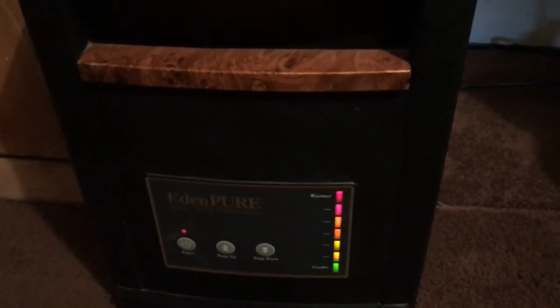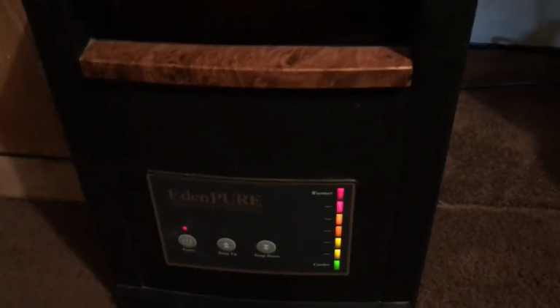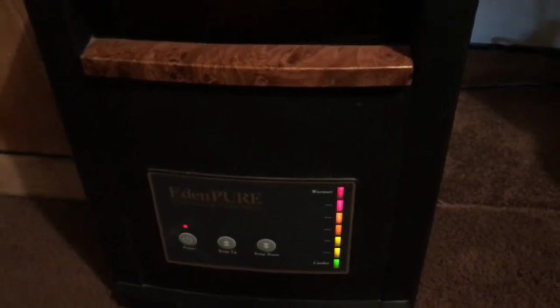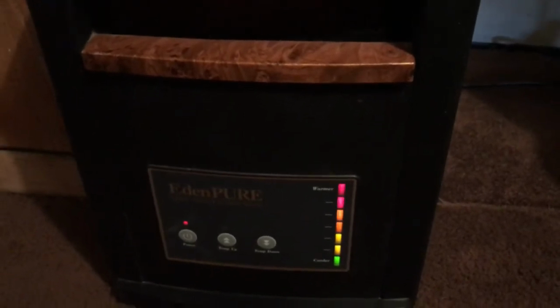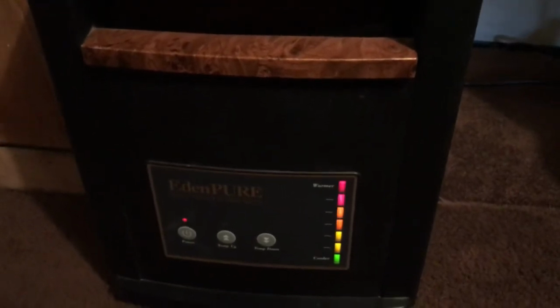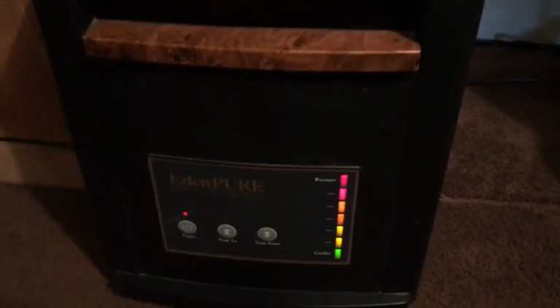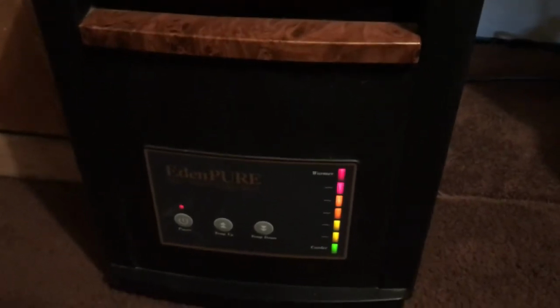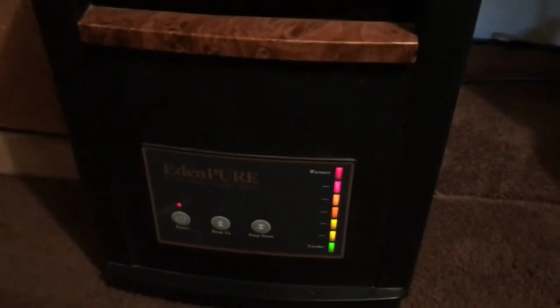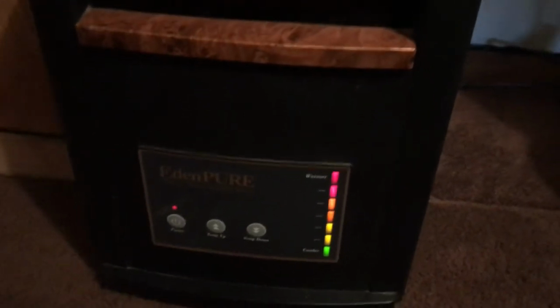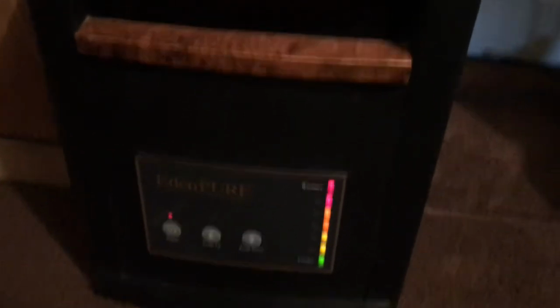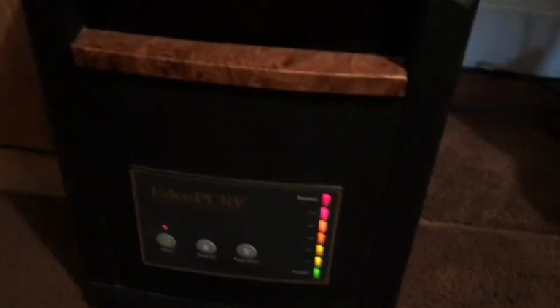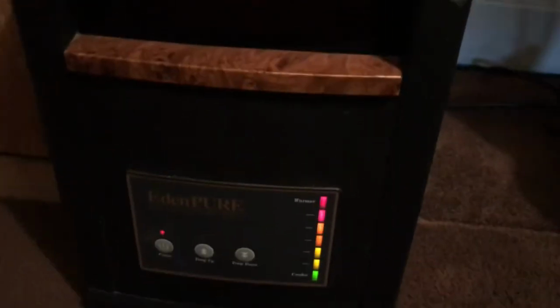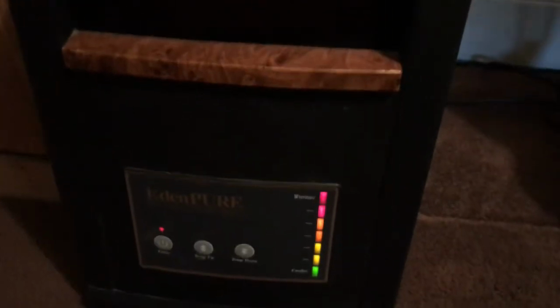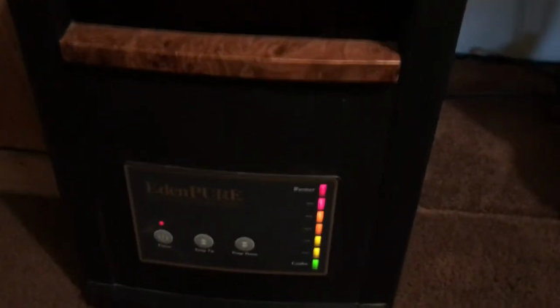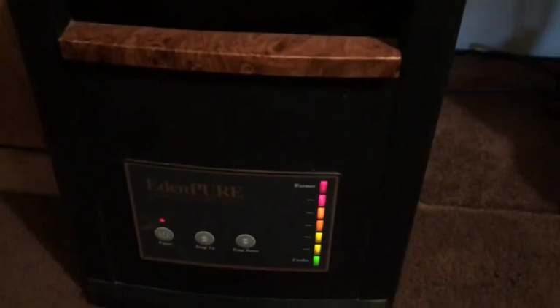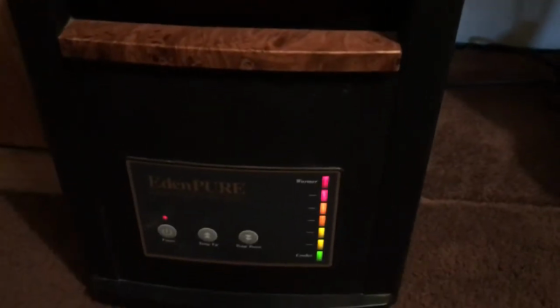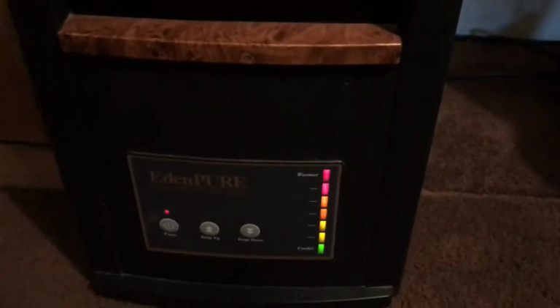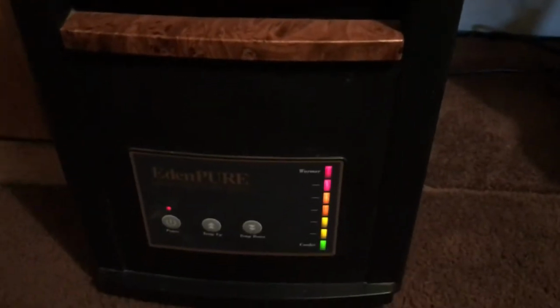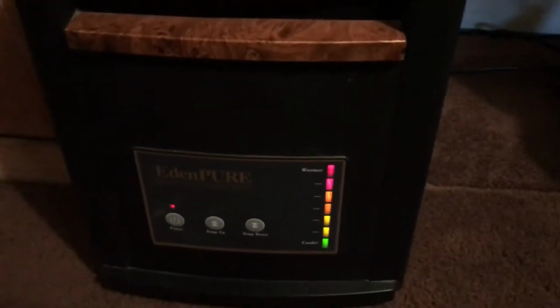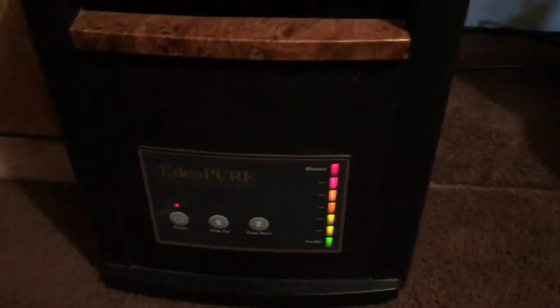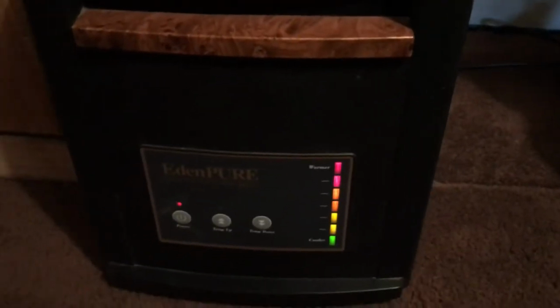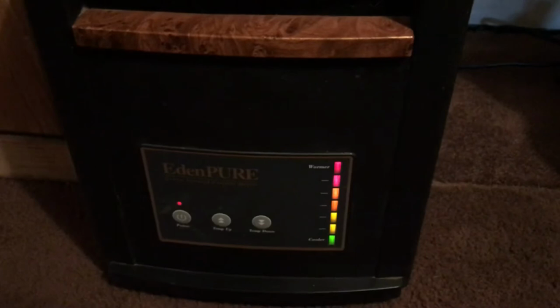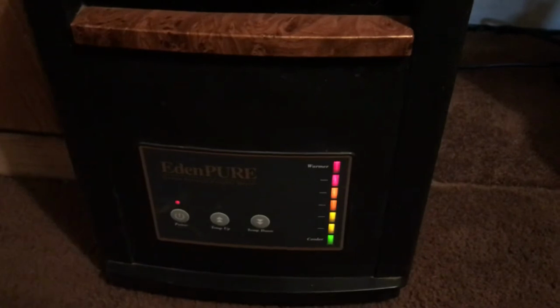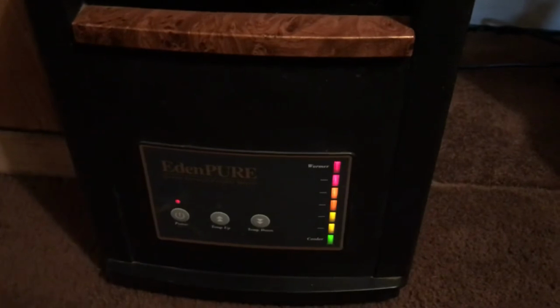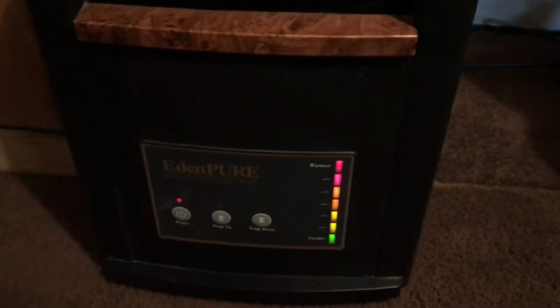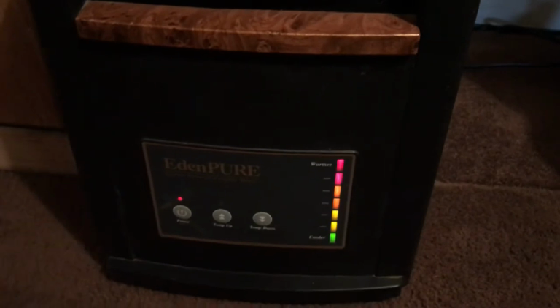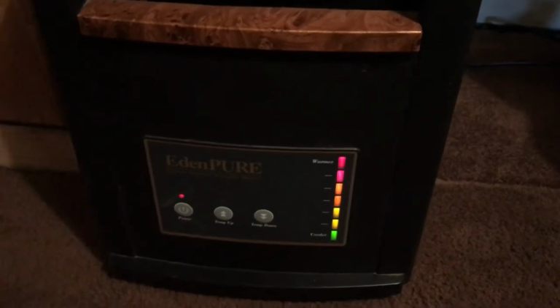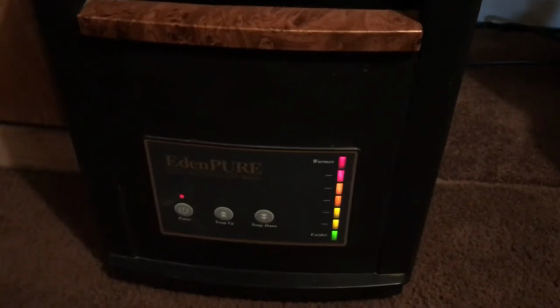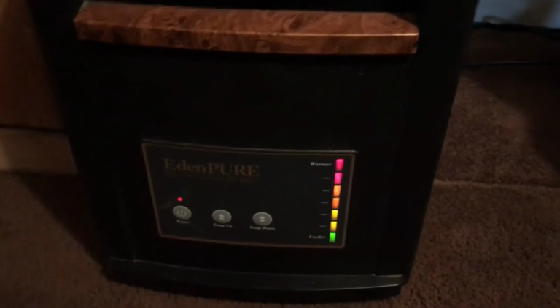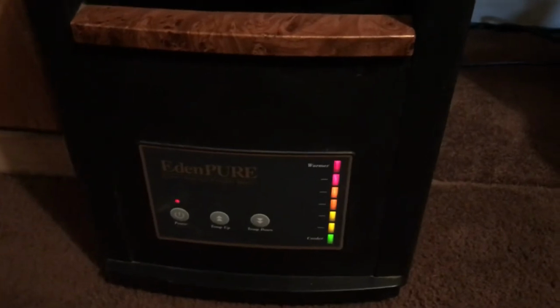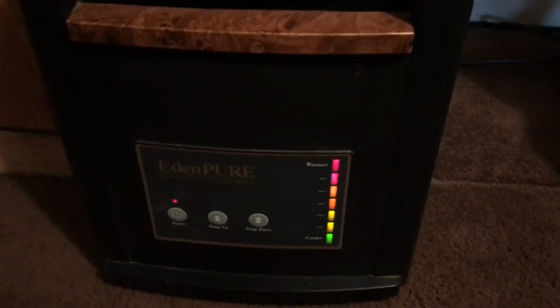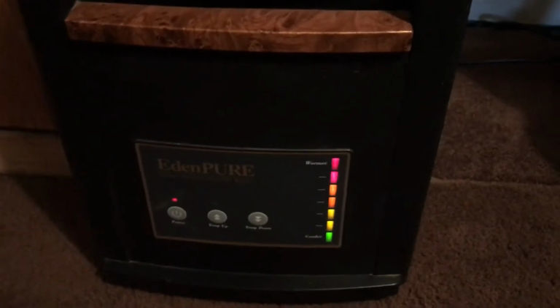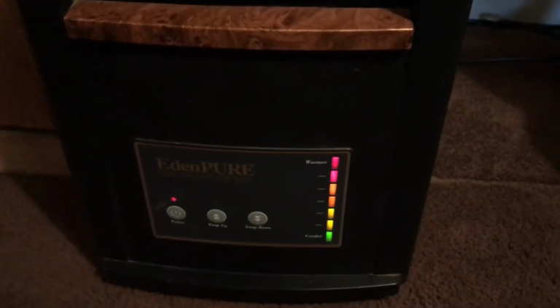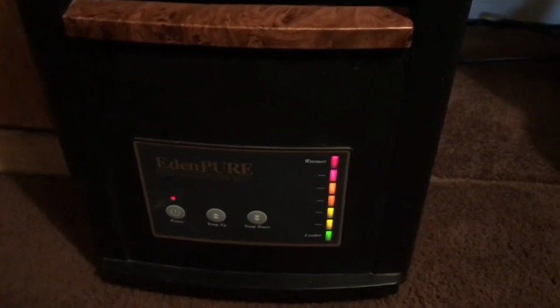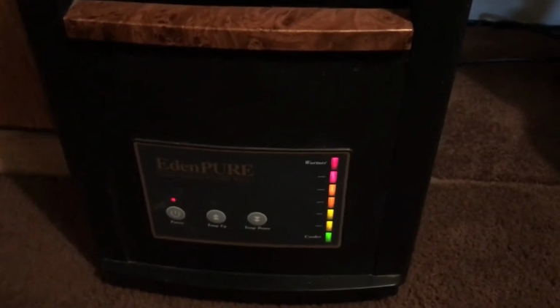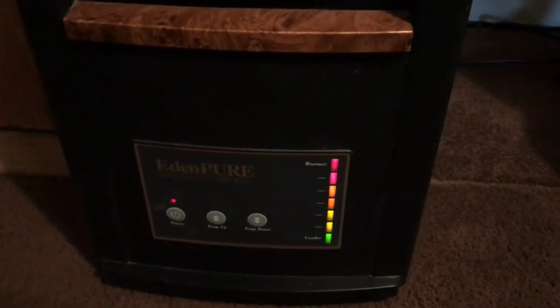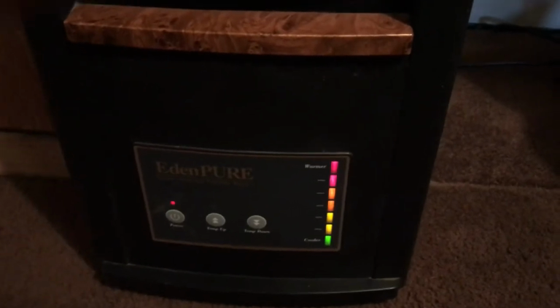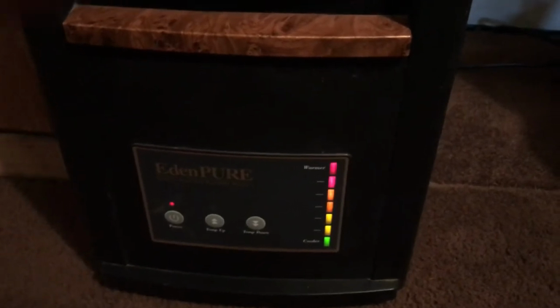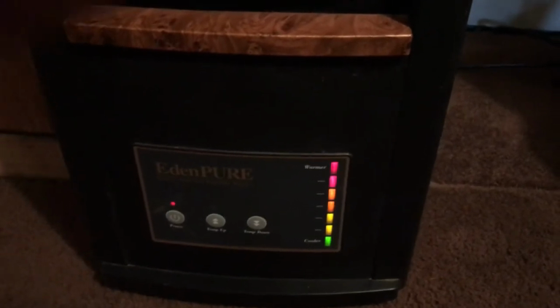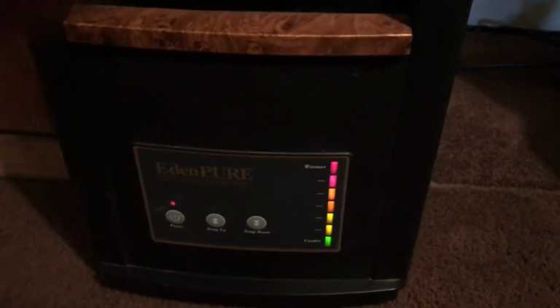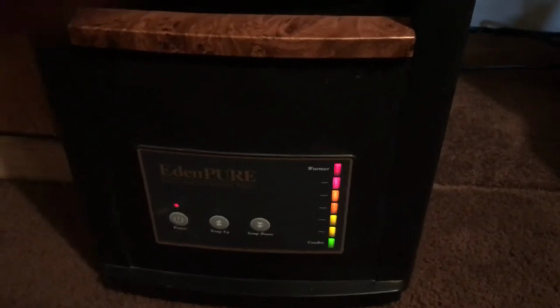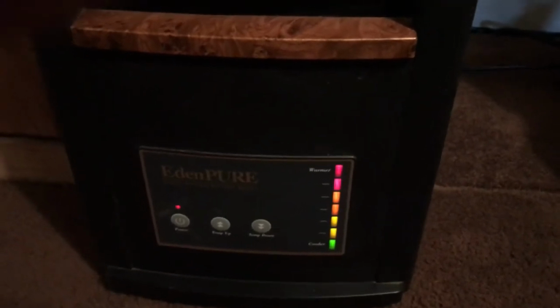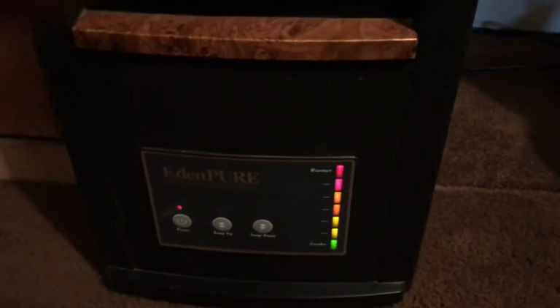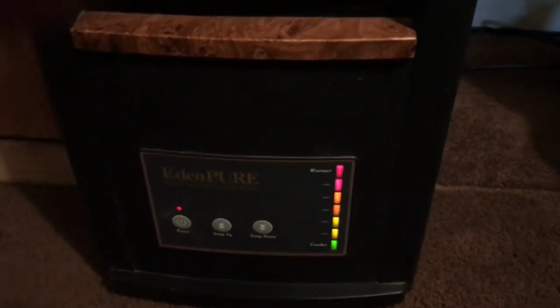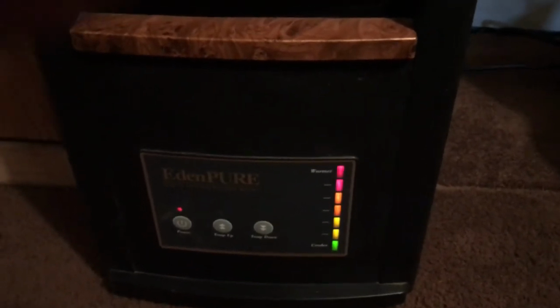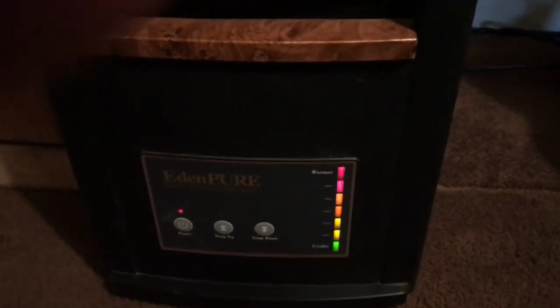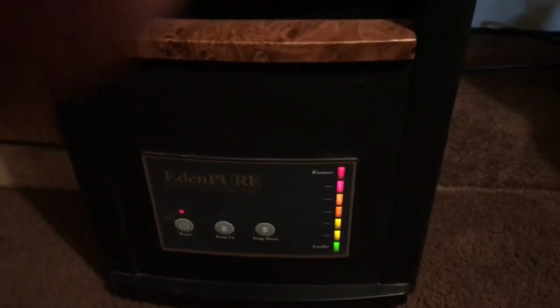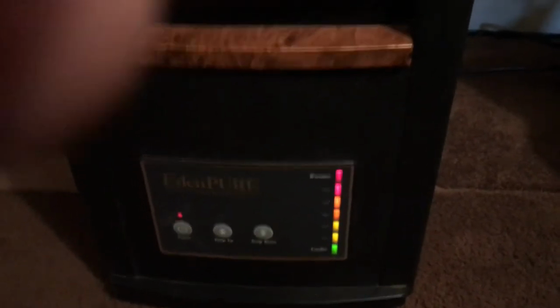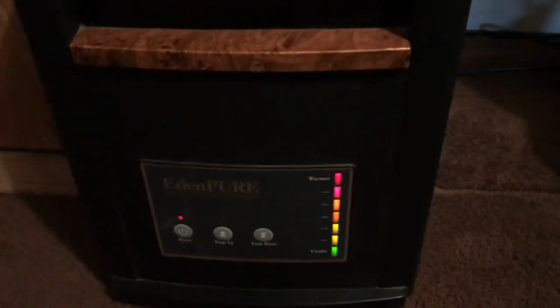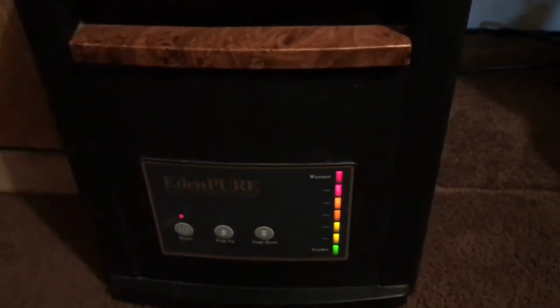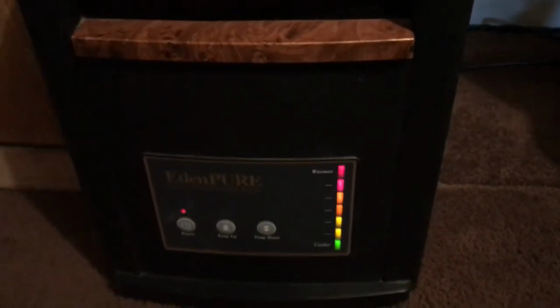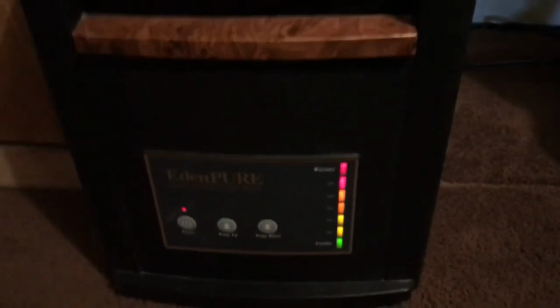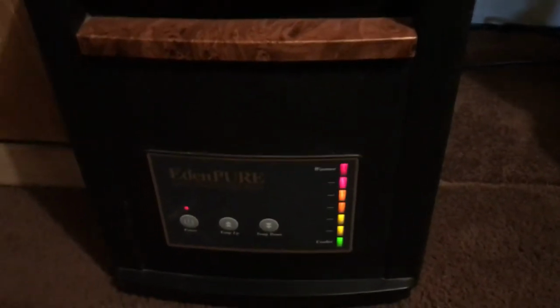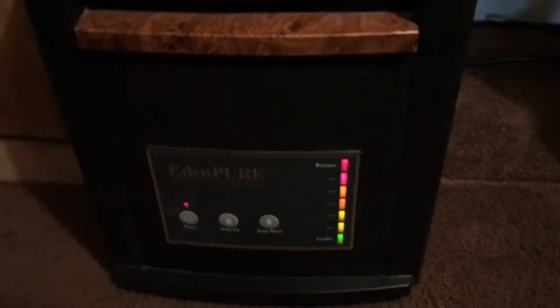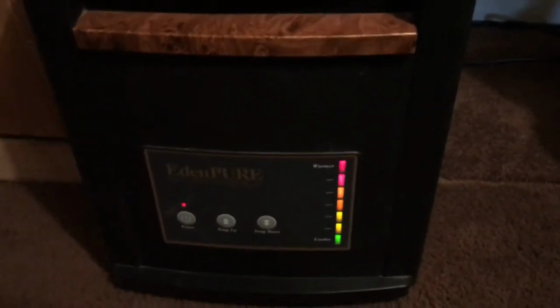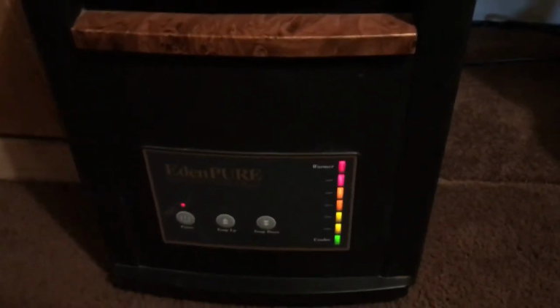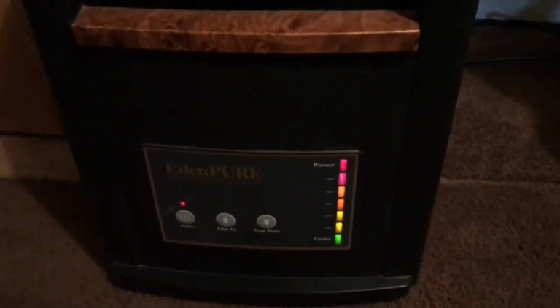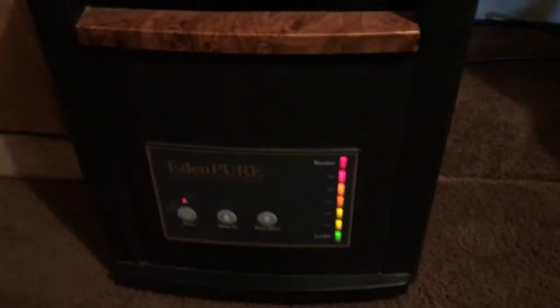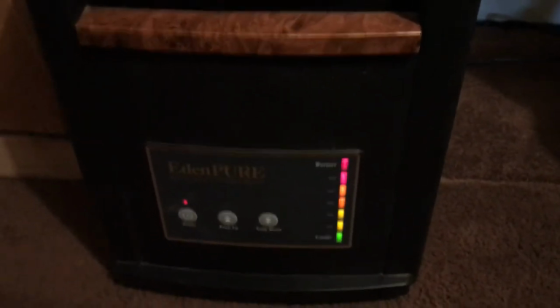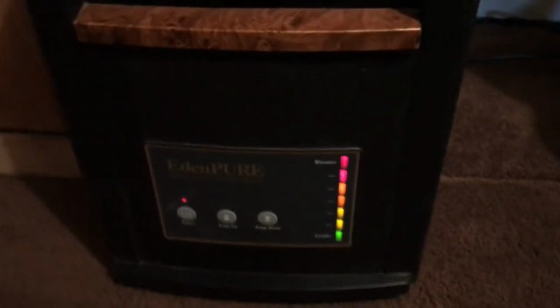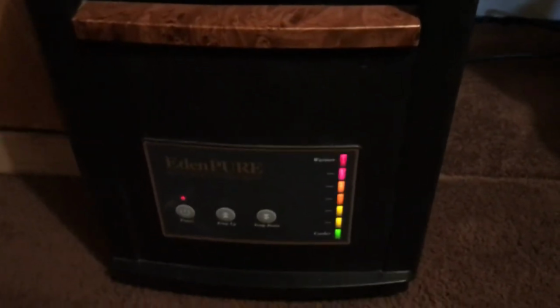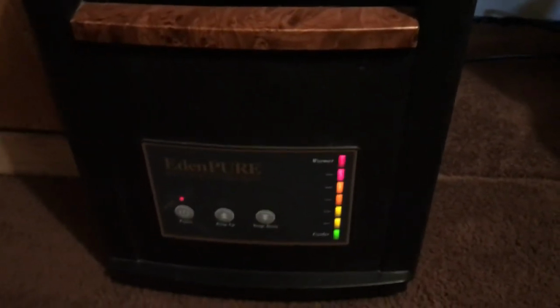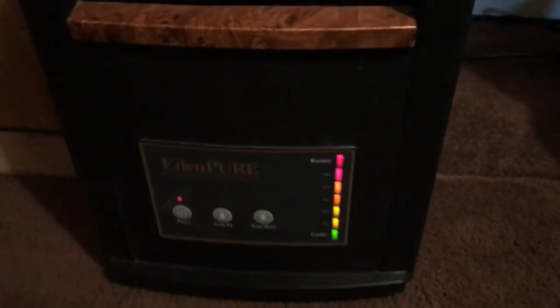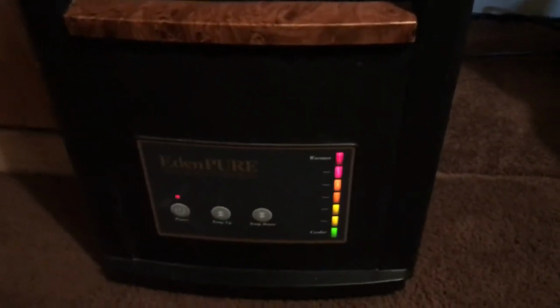It's an Eden Pure 1000XL 1500 watt electric heater. Thanks for watching.